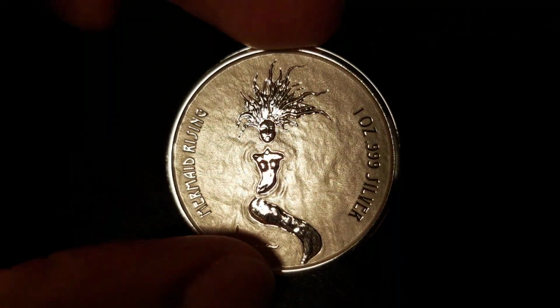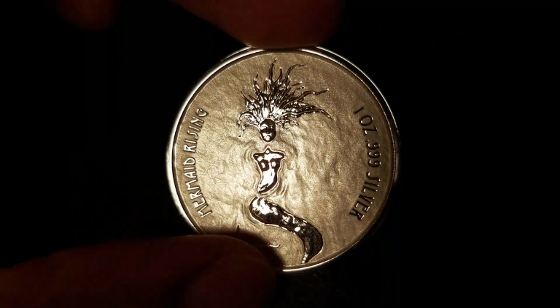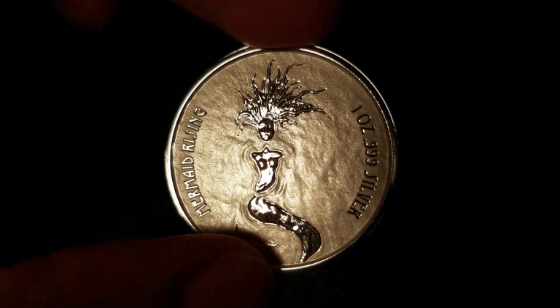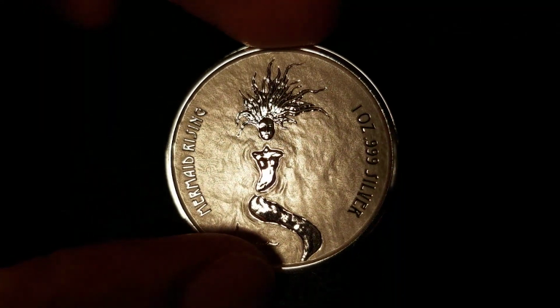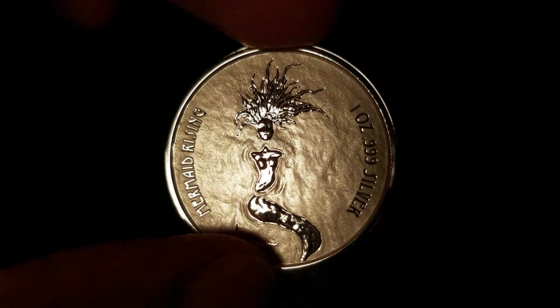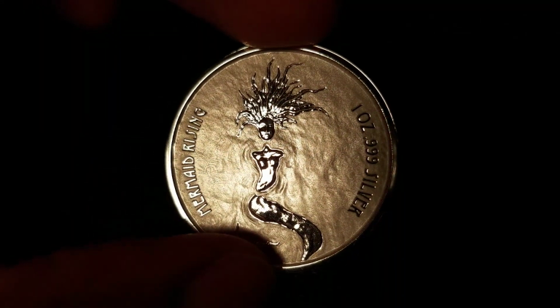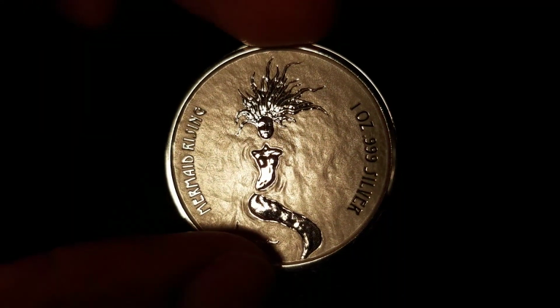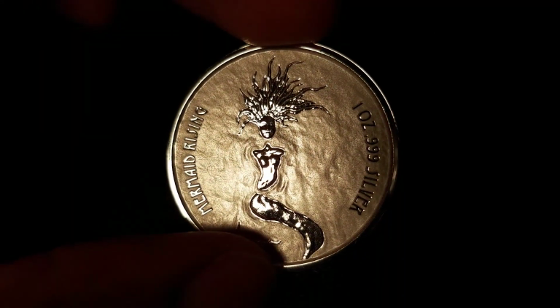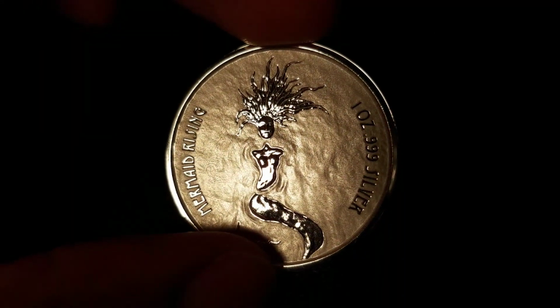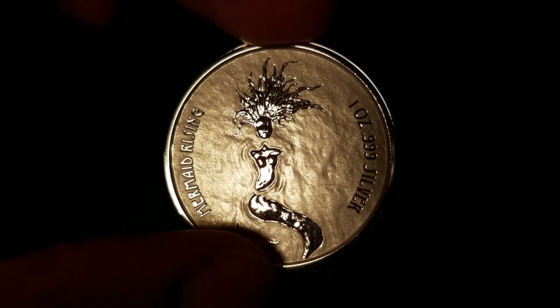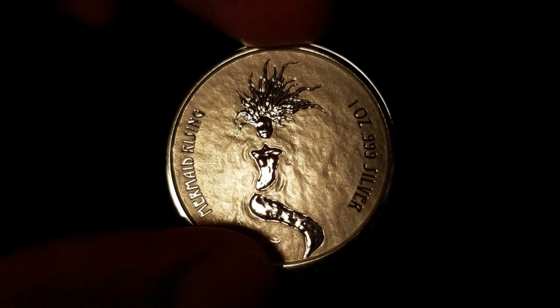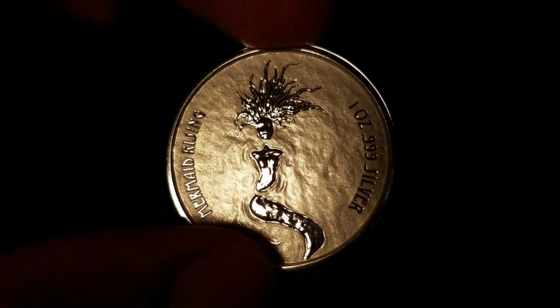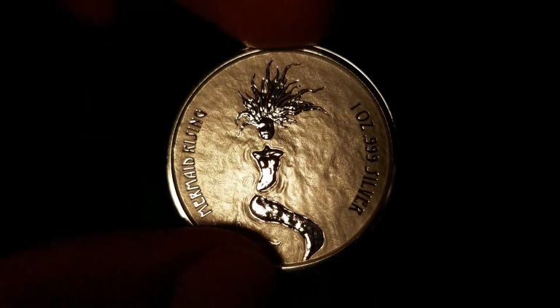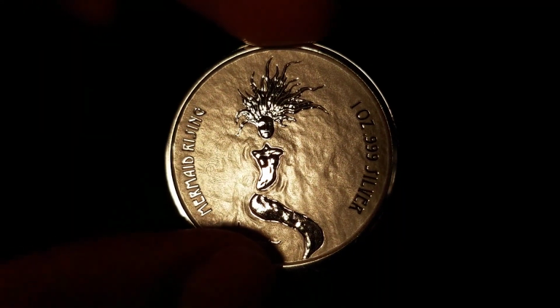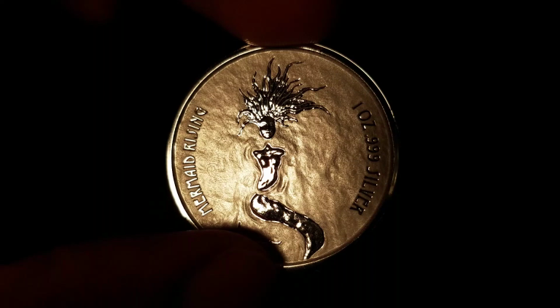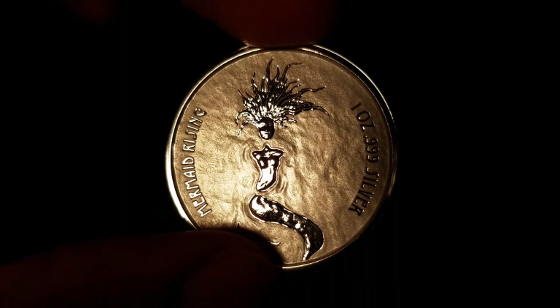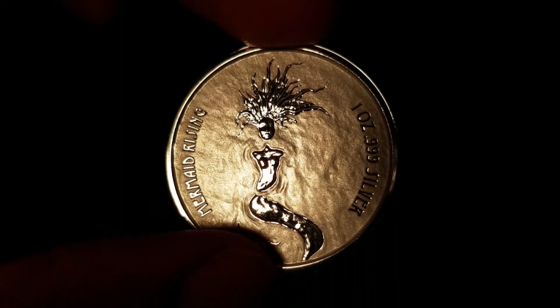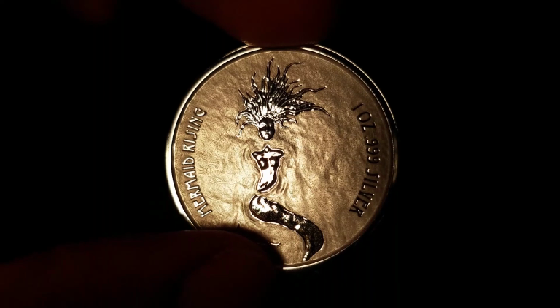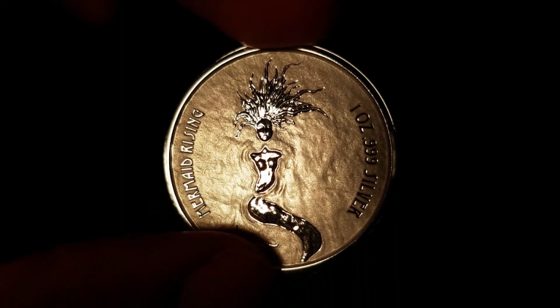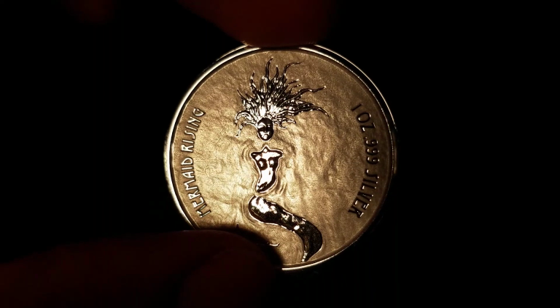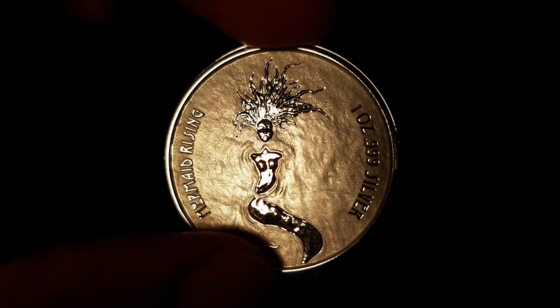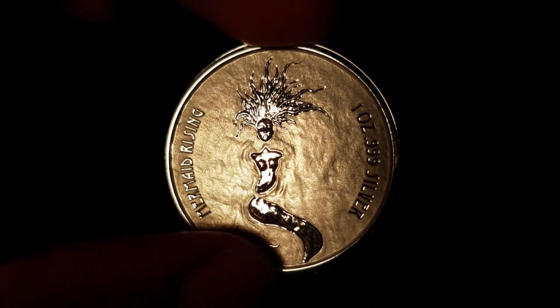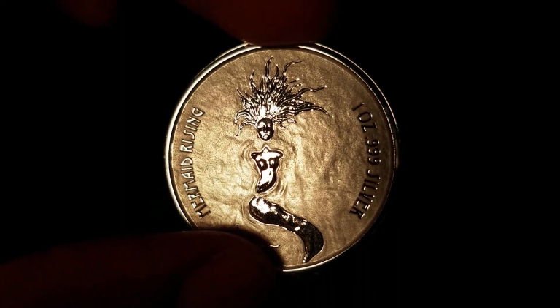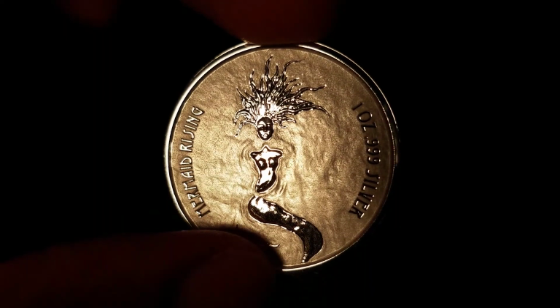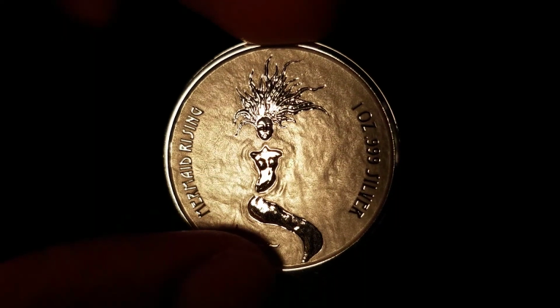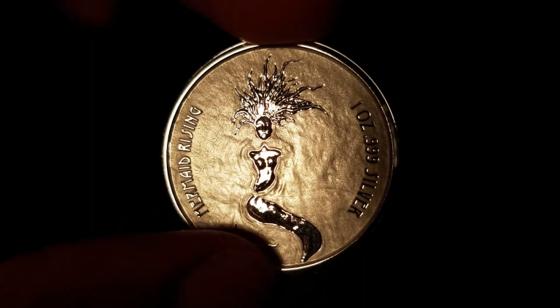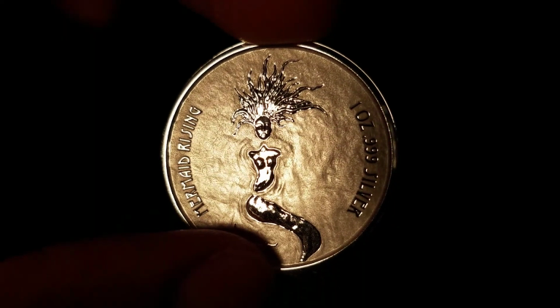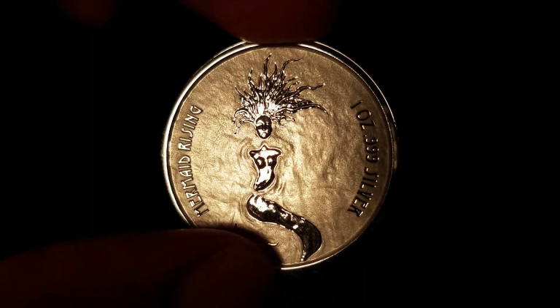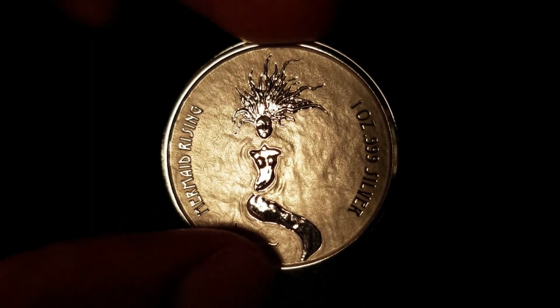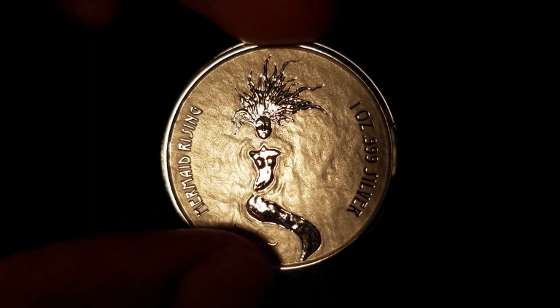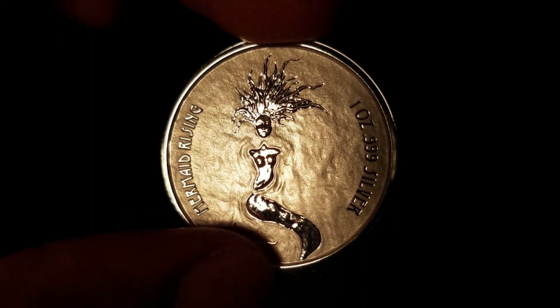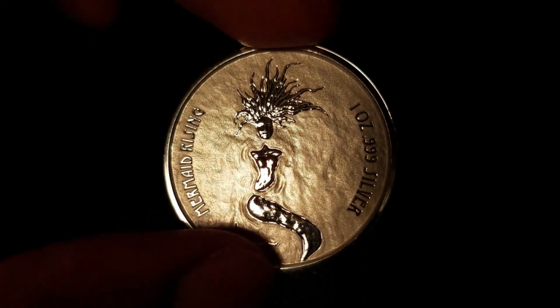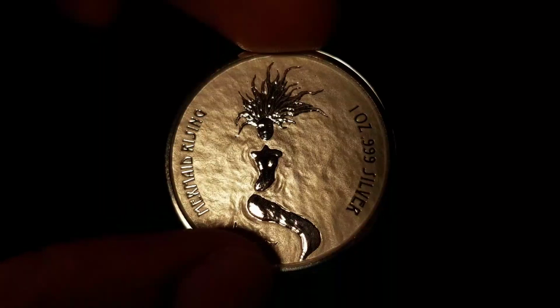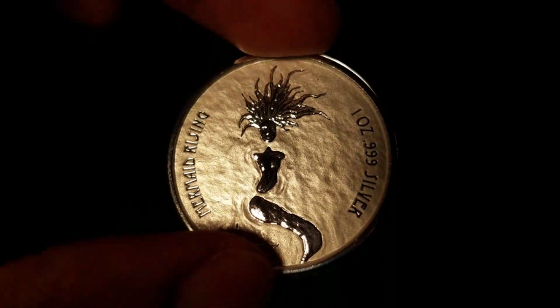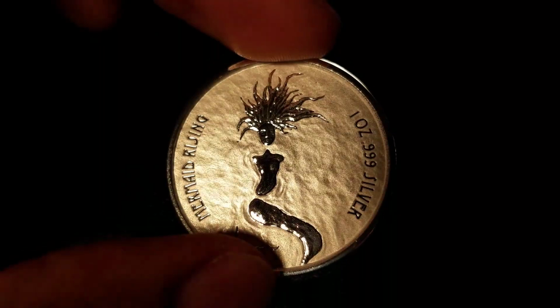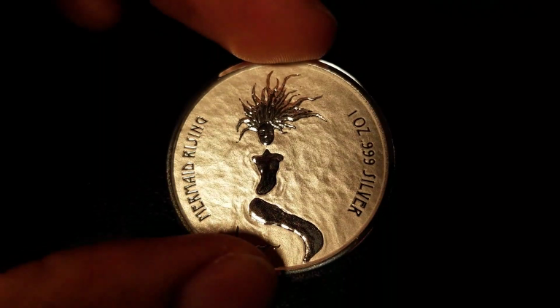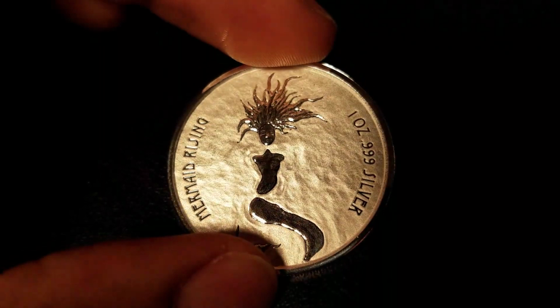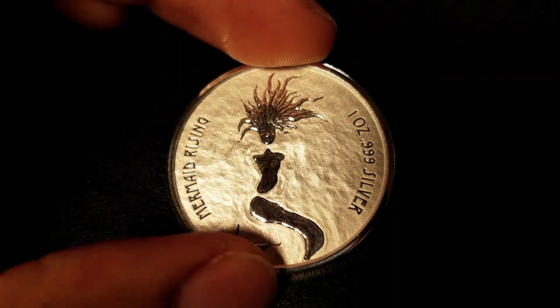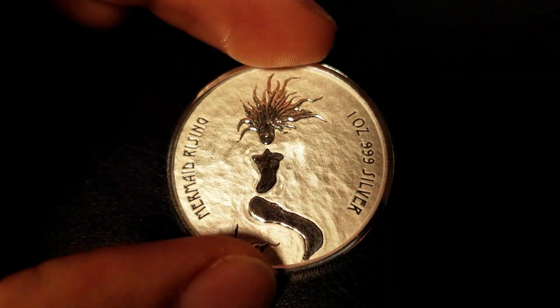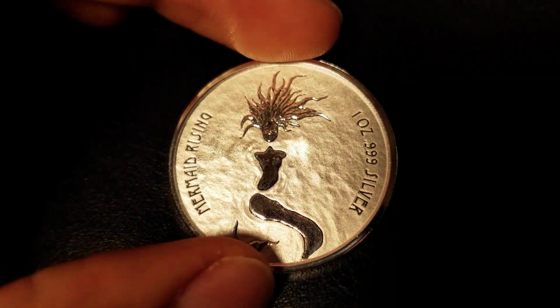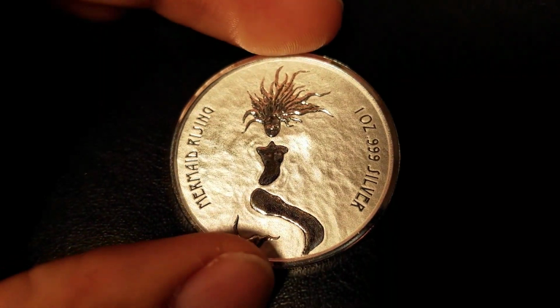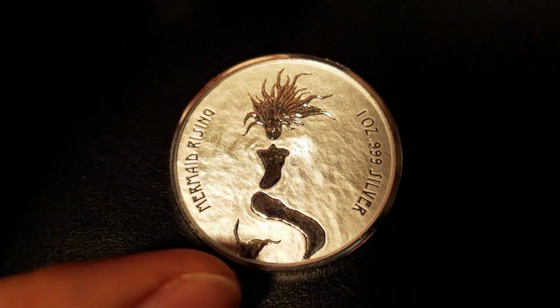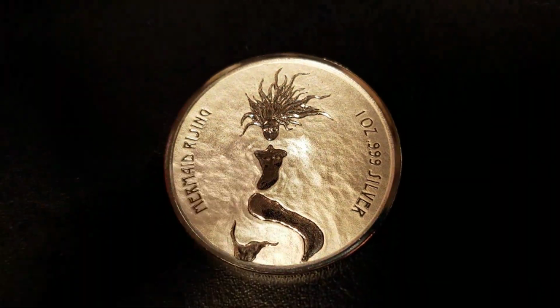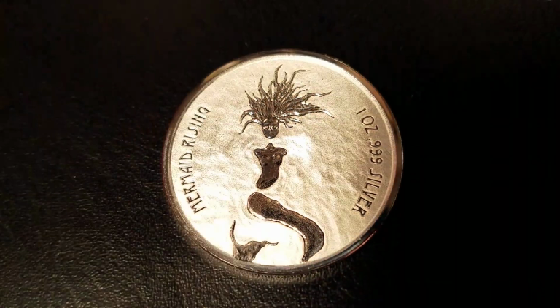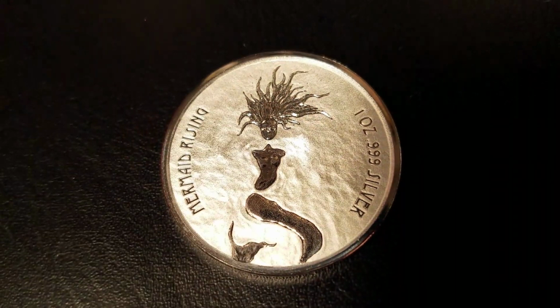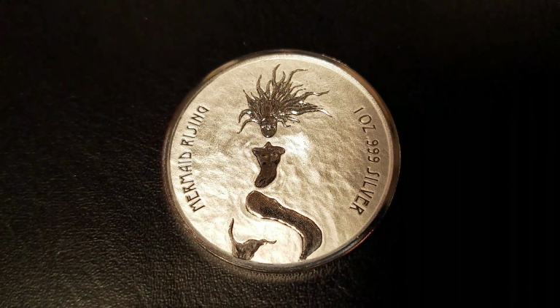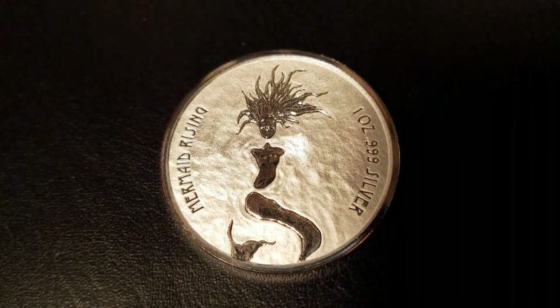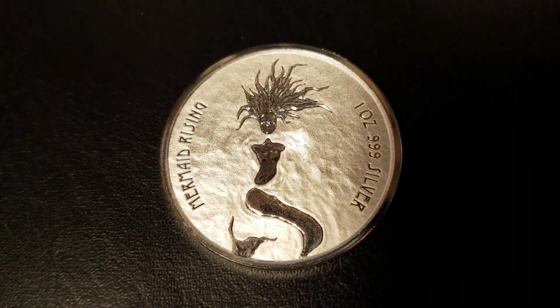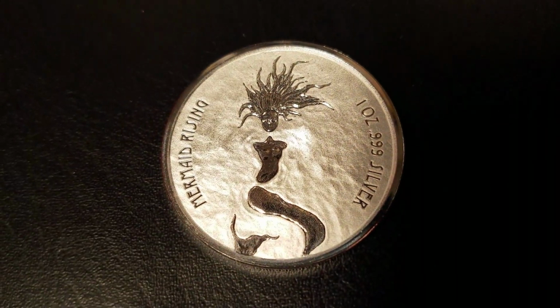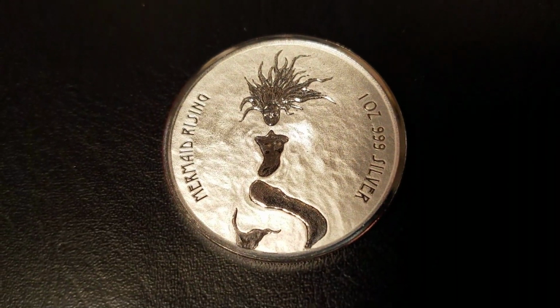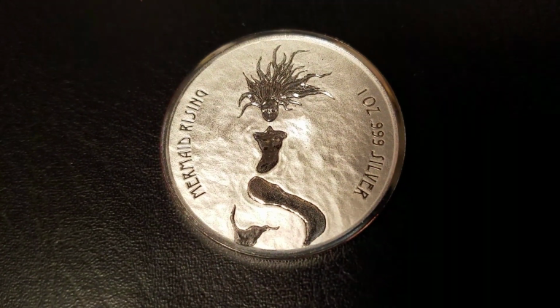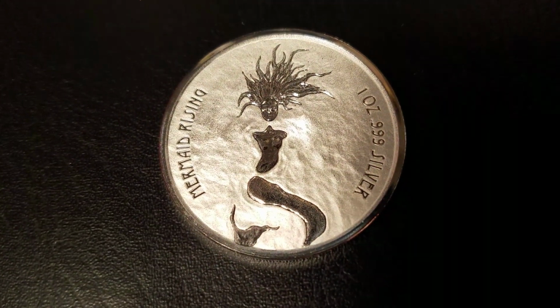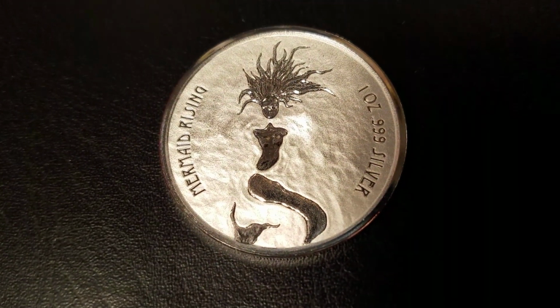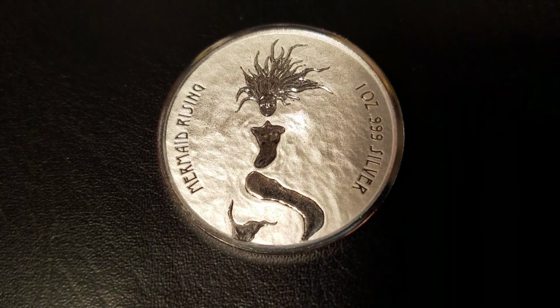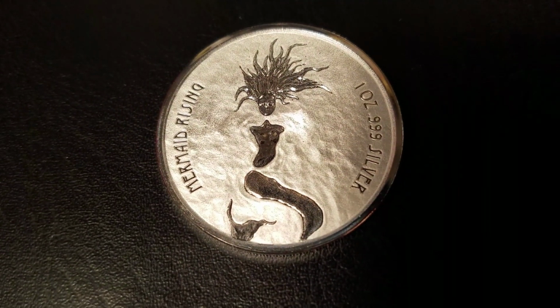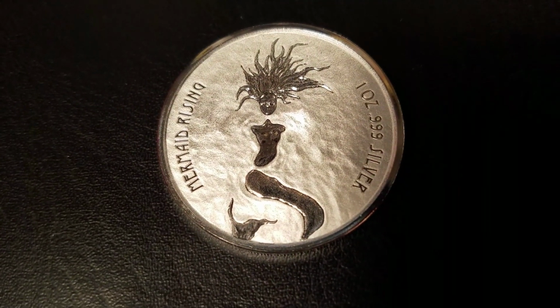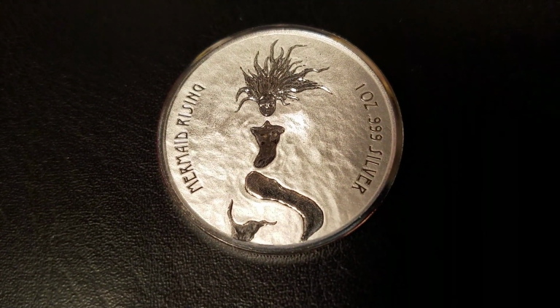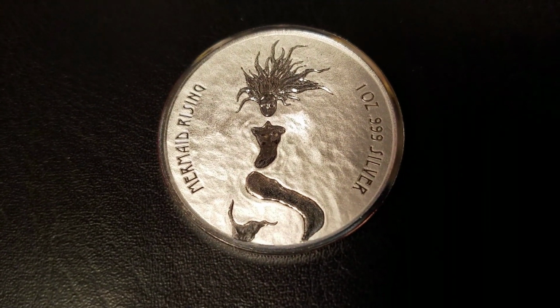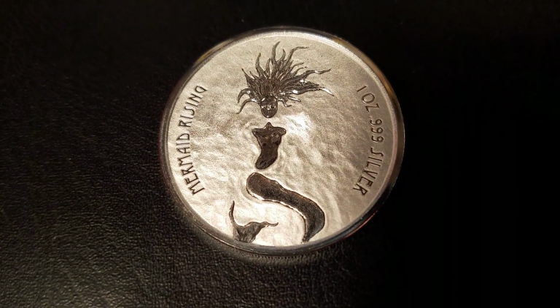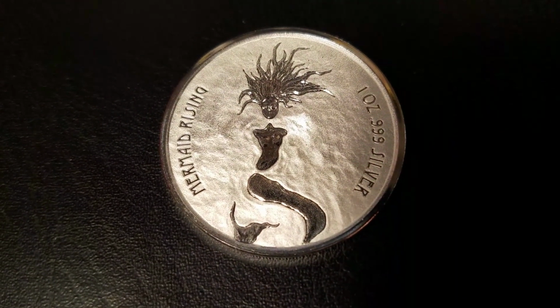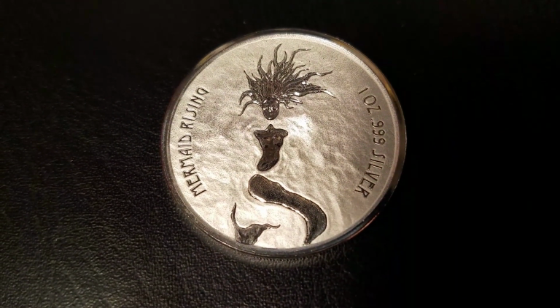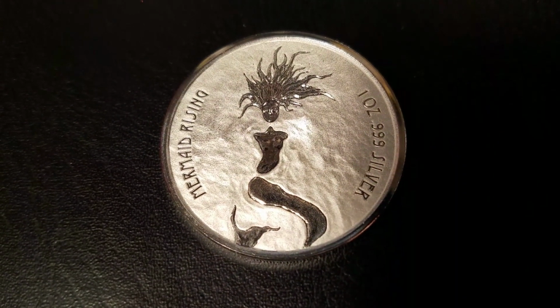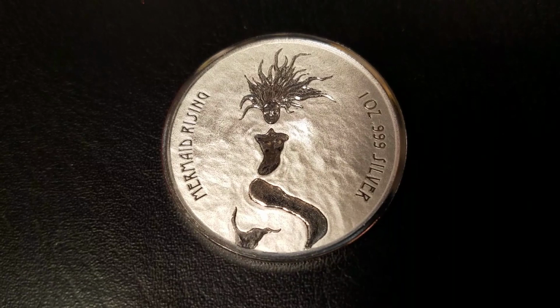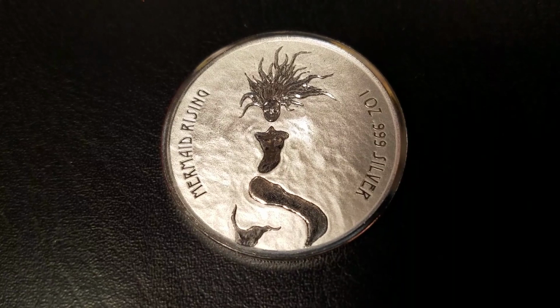Tell me how you would rank this coin by hitting the exclamation point at the top of the screen. I'm OutsideStacker, thanks for checking it out.